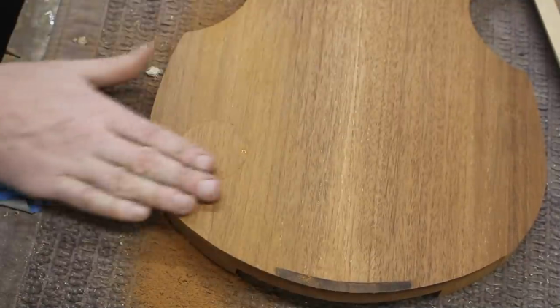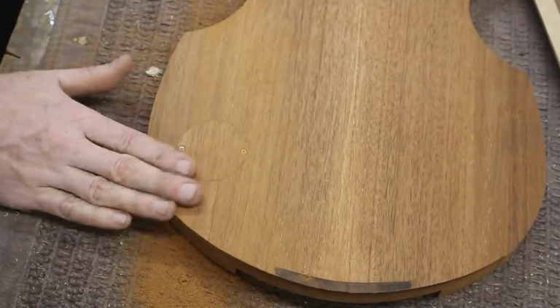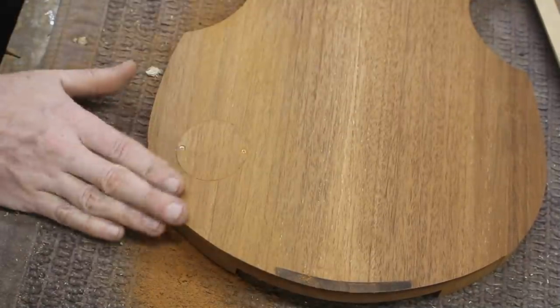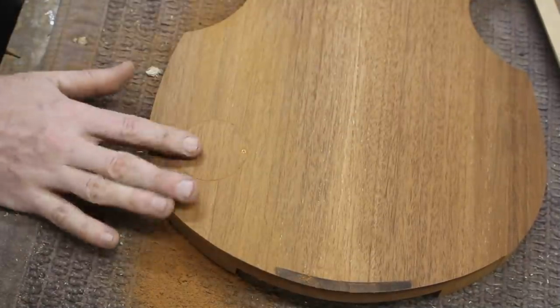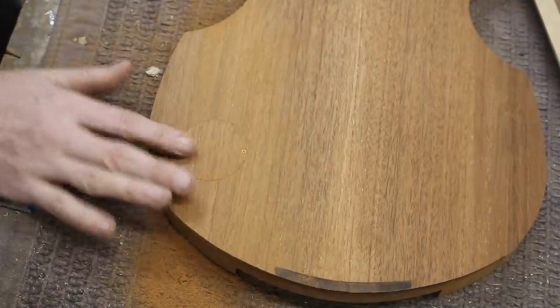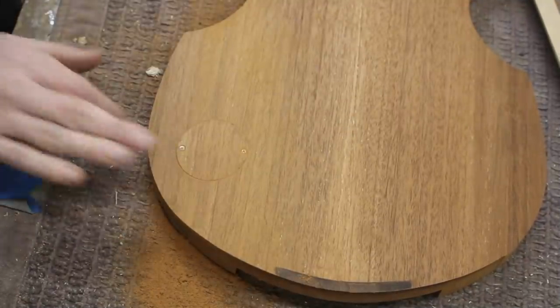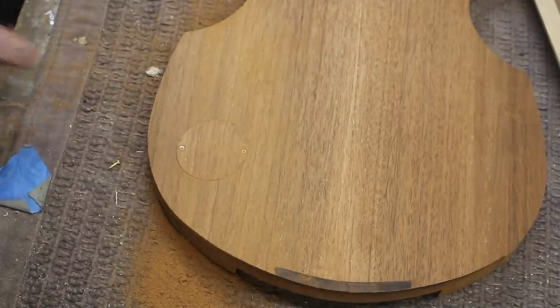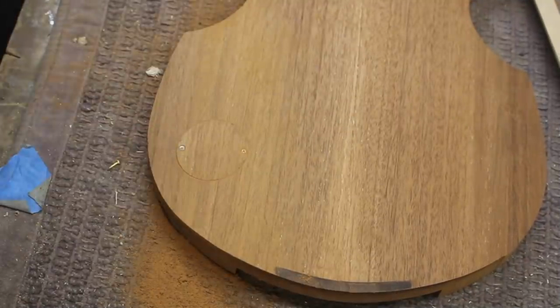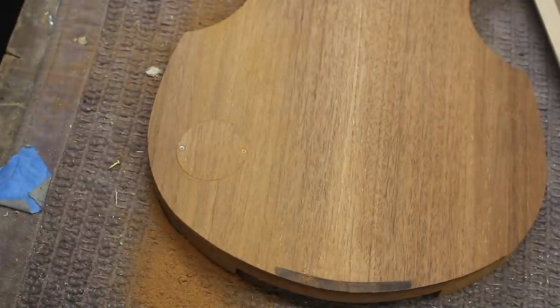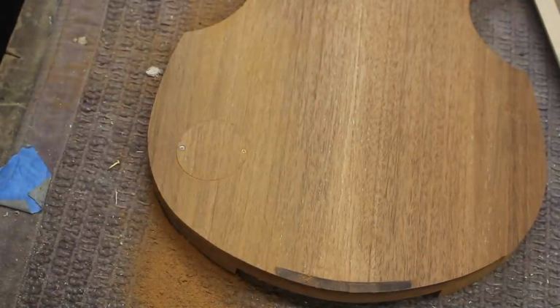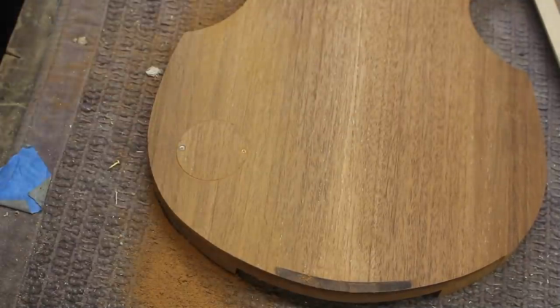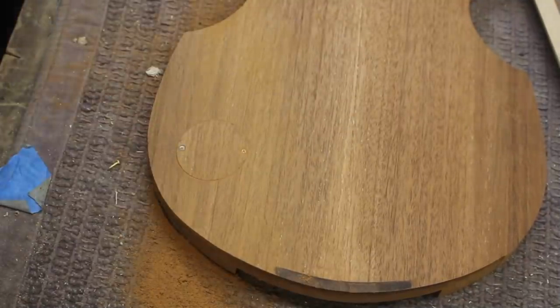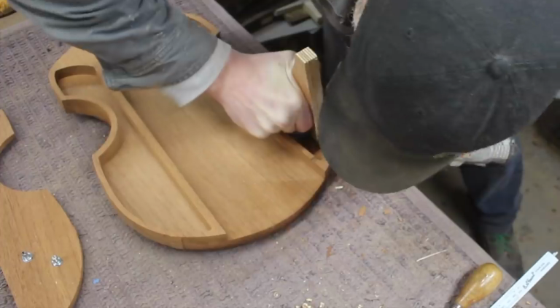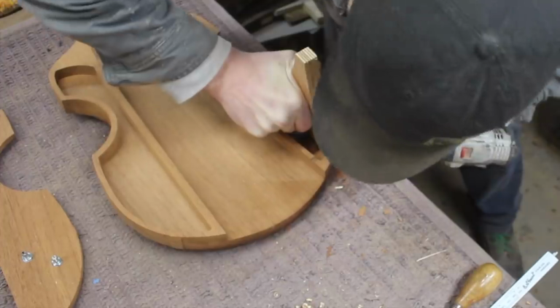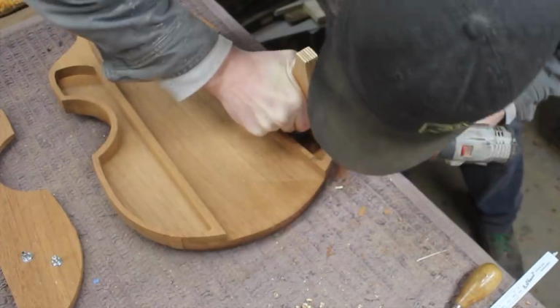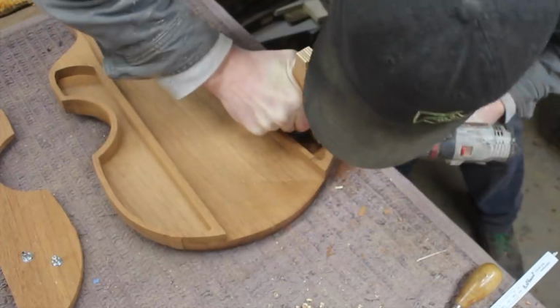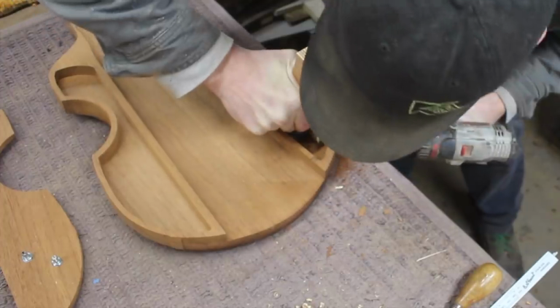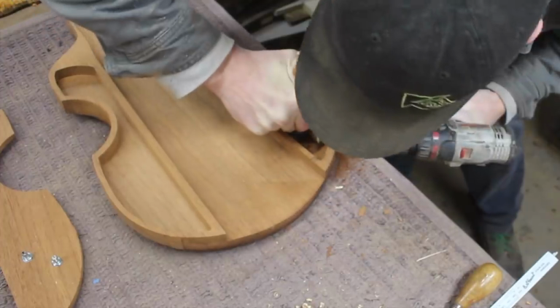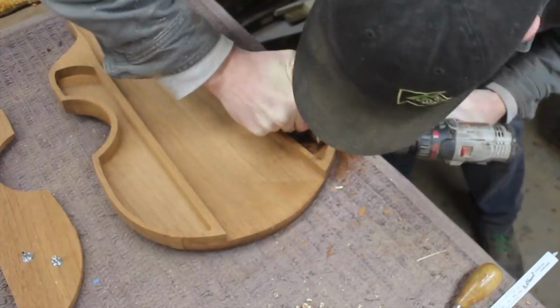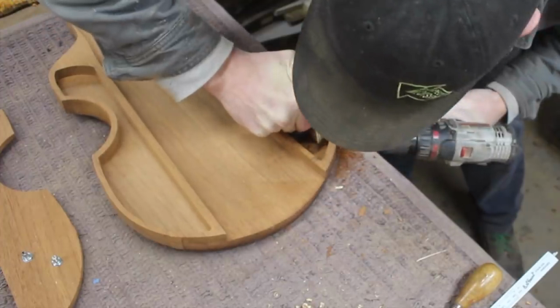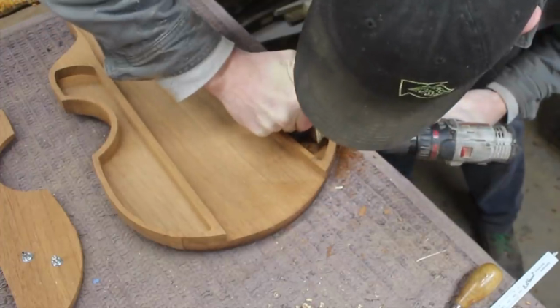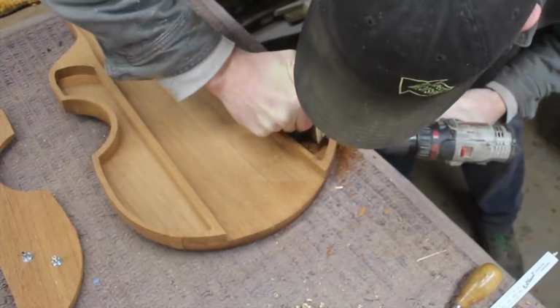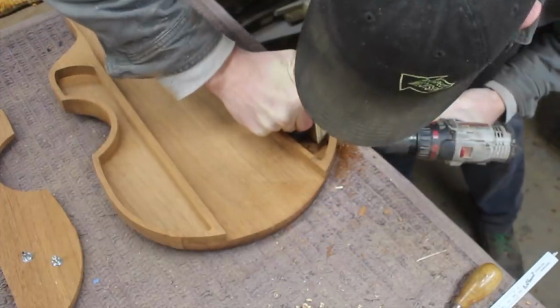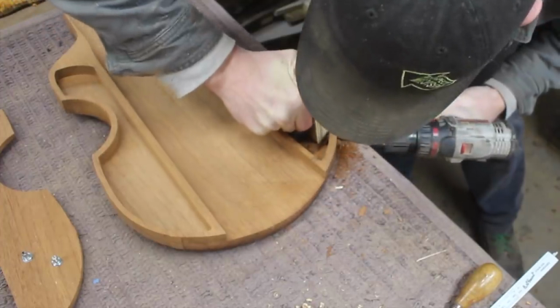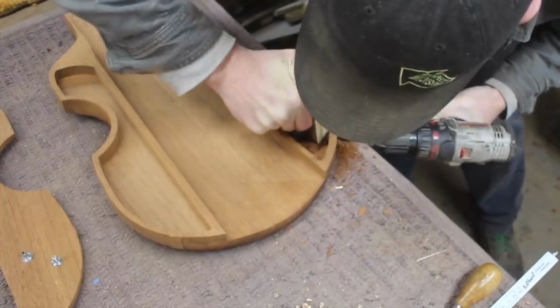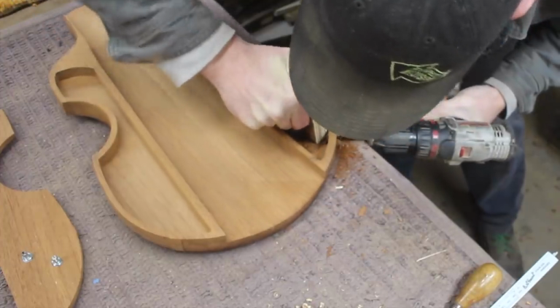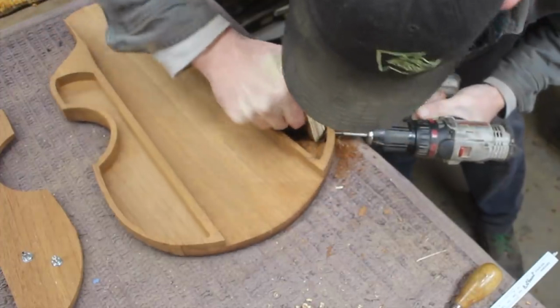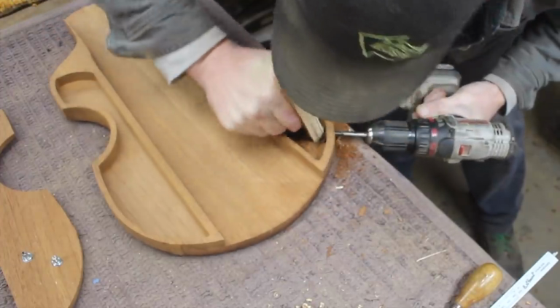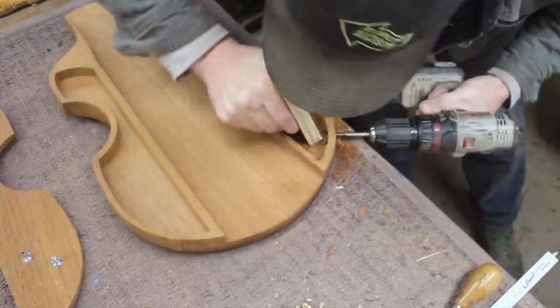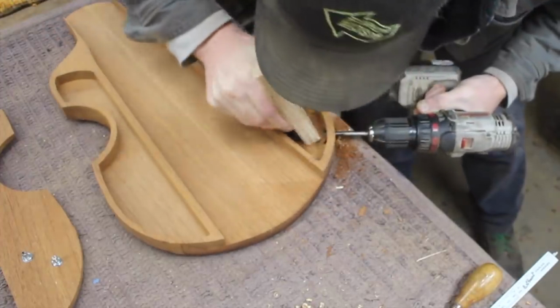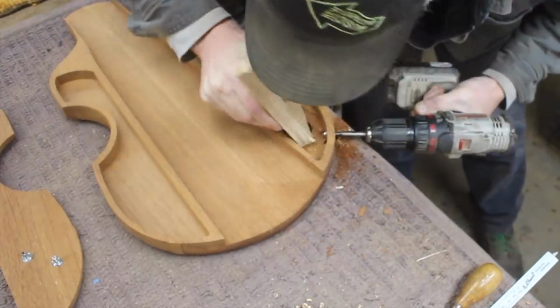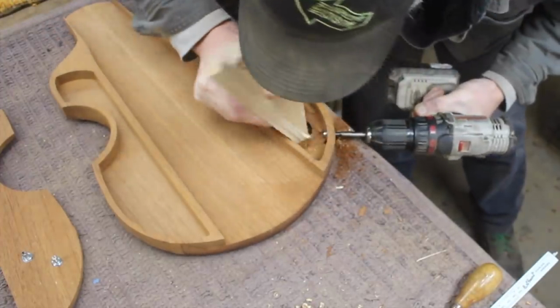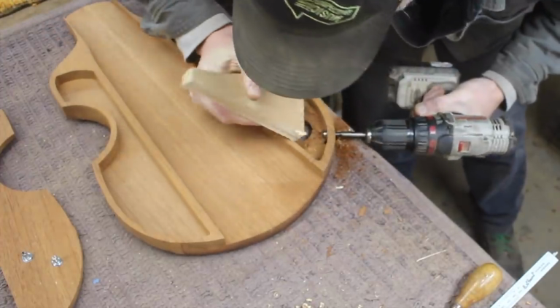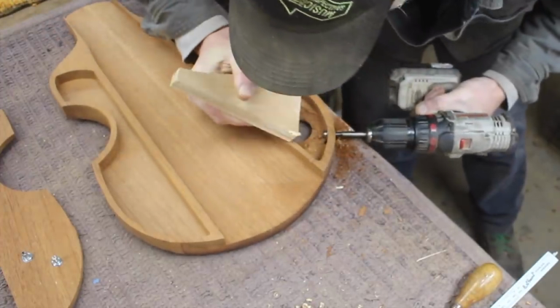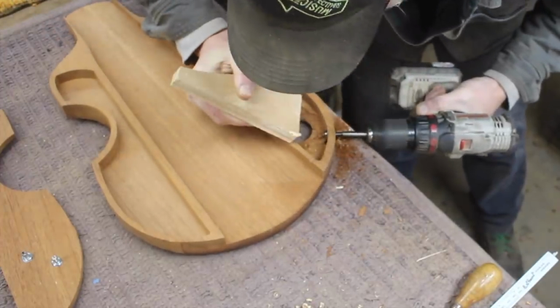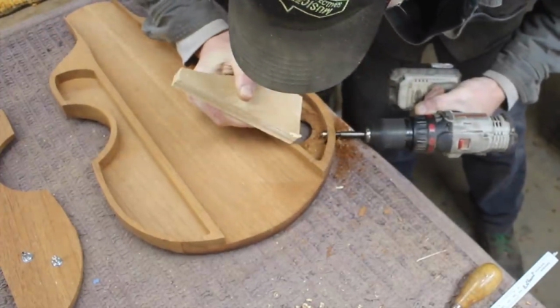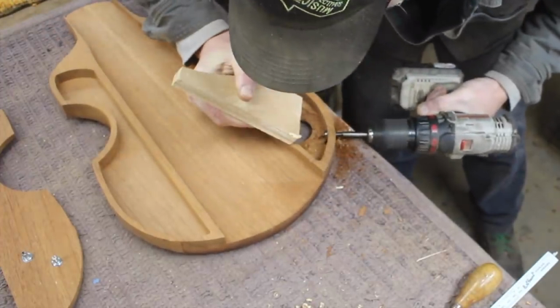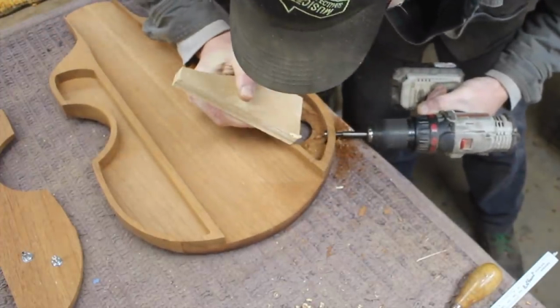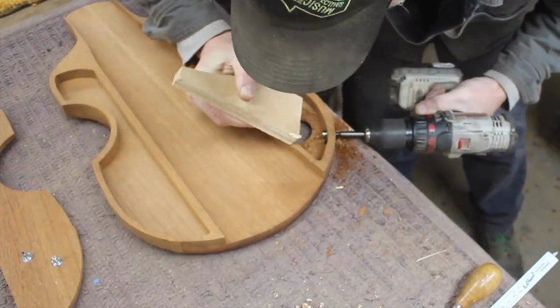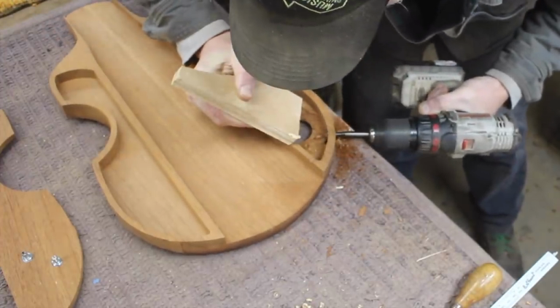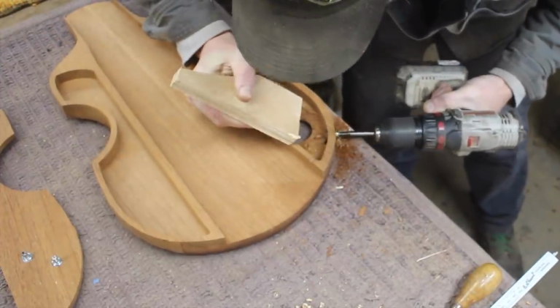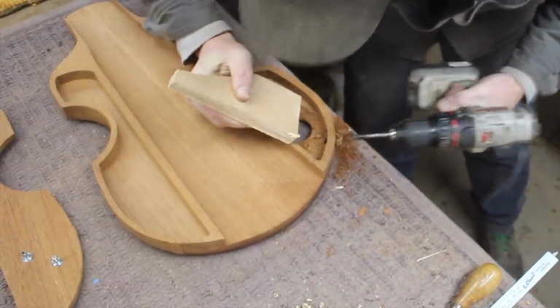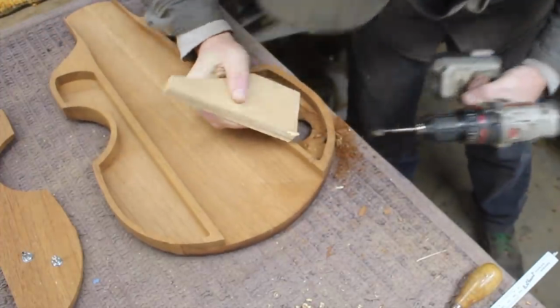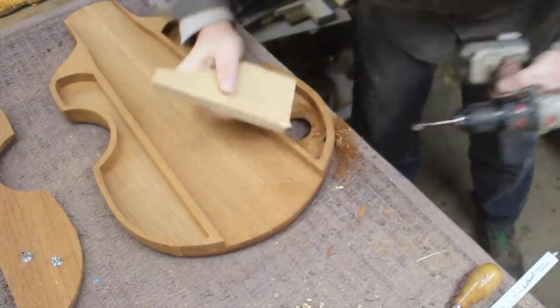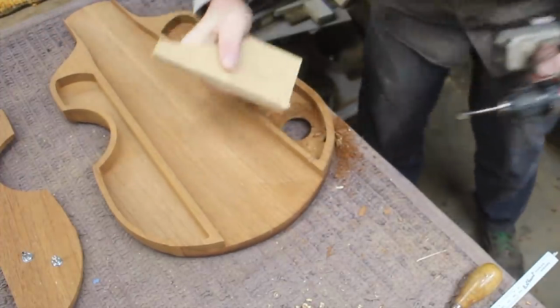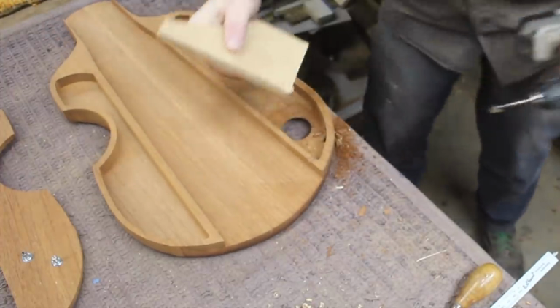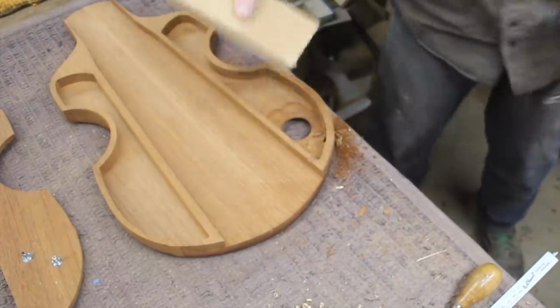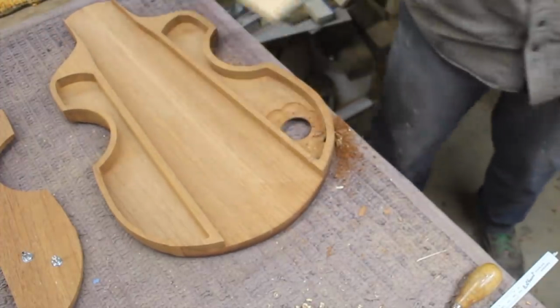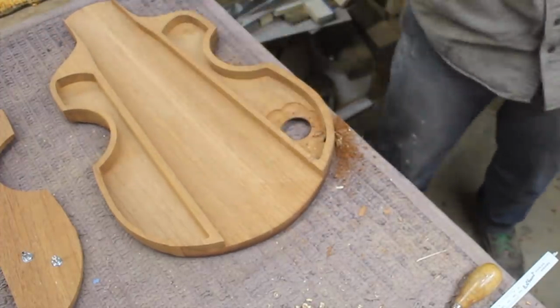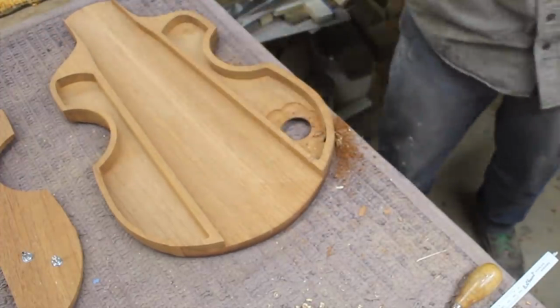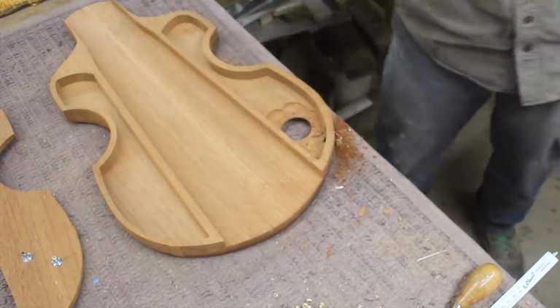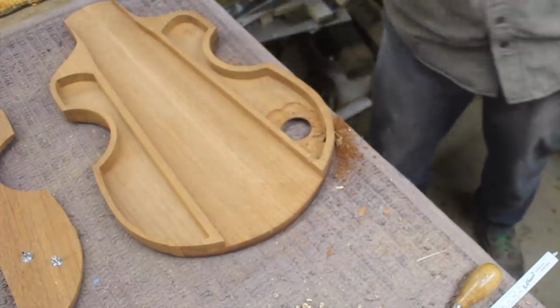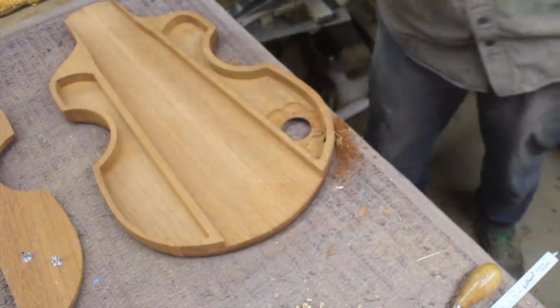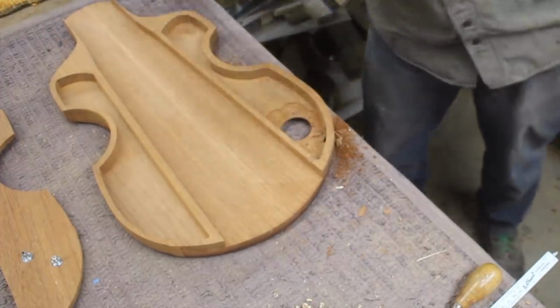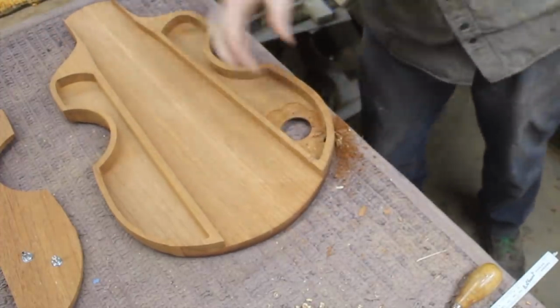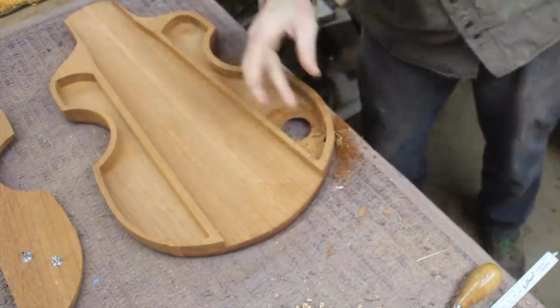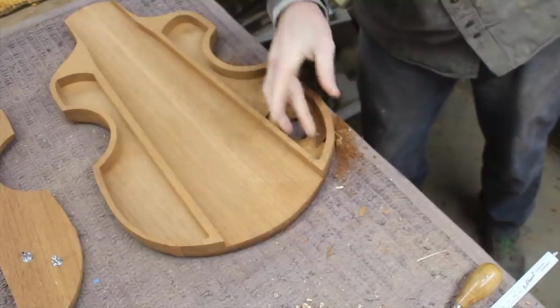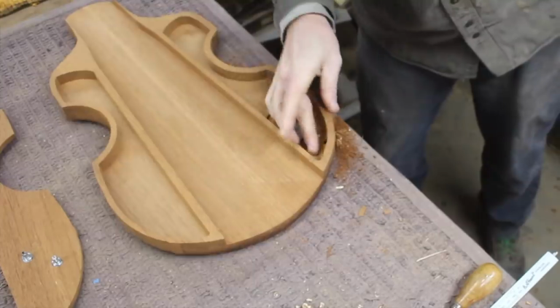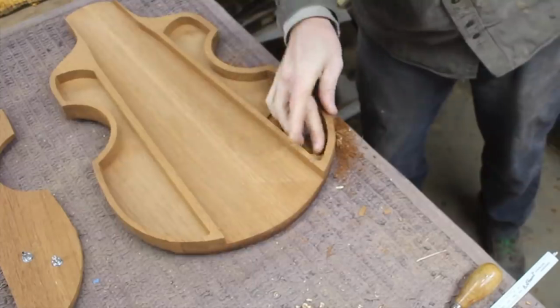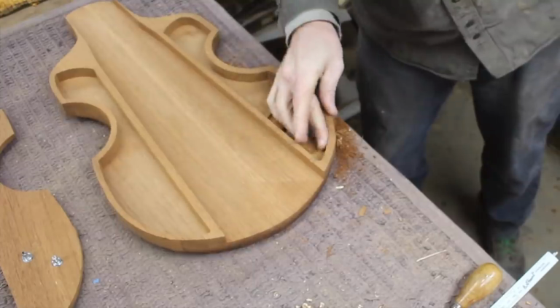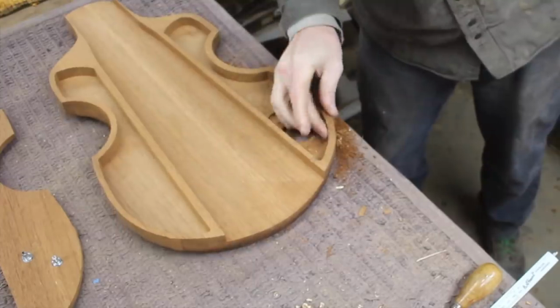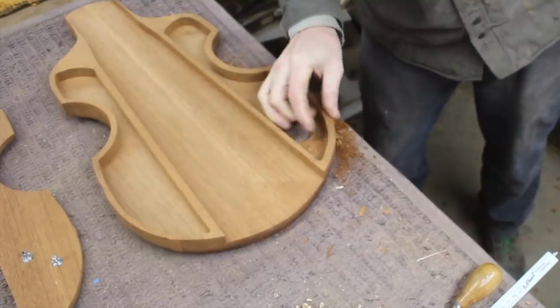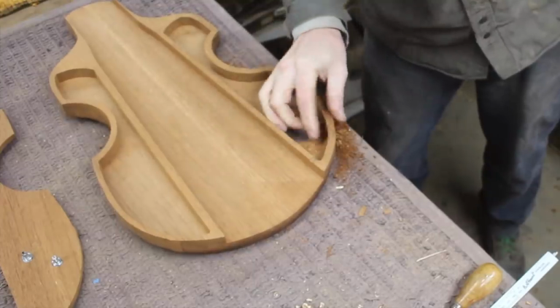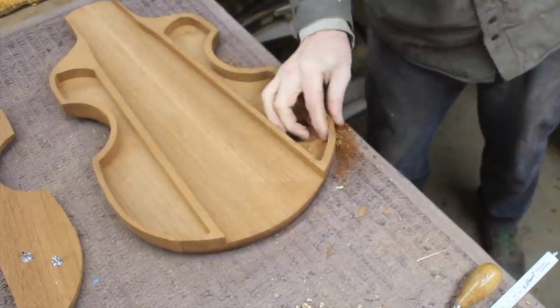I took some measurements and realized that it wasn't quite deep enough in there, so I did have to hog away a little bit of material to make room for the parts.